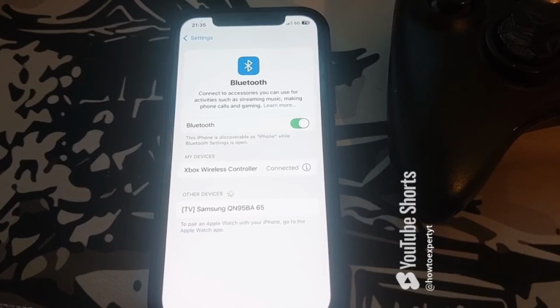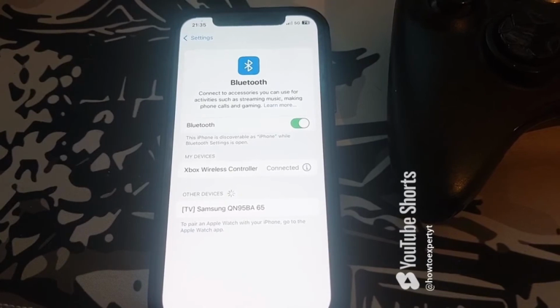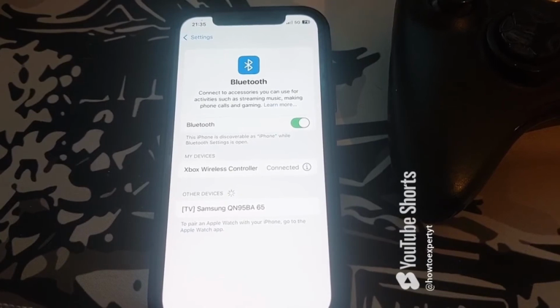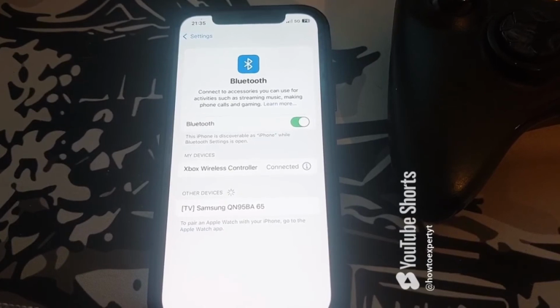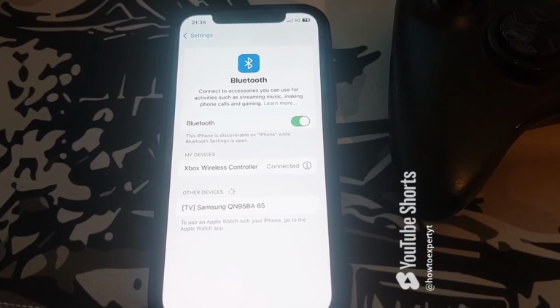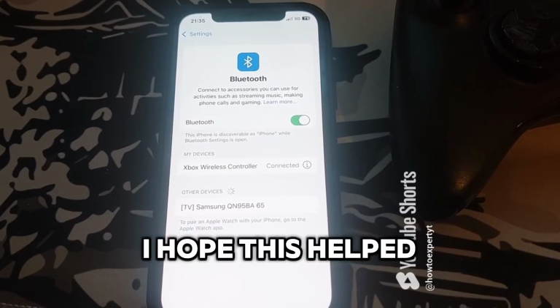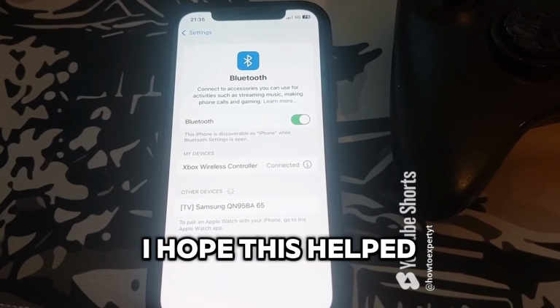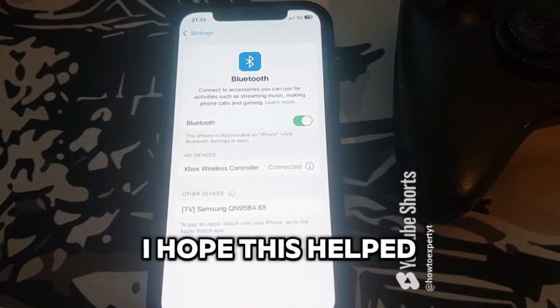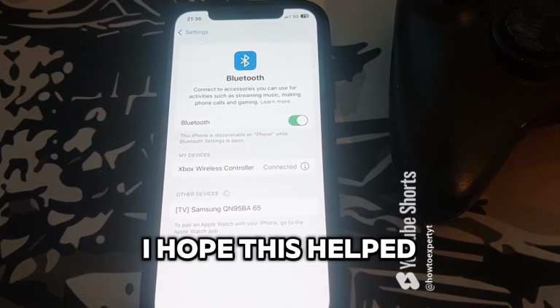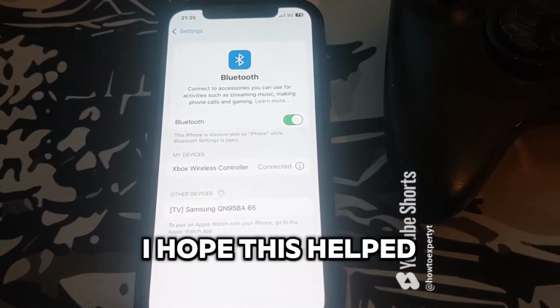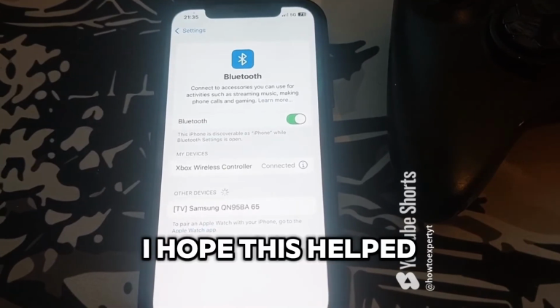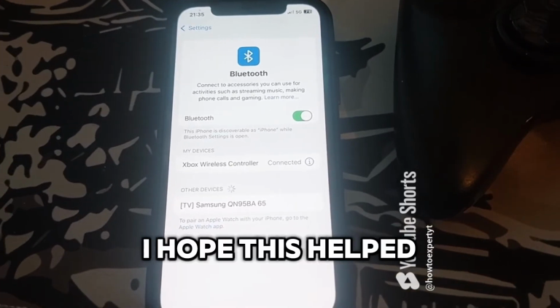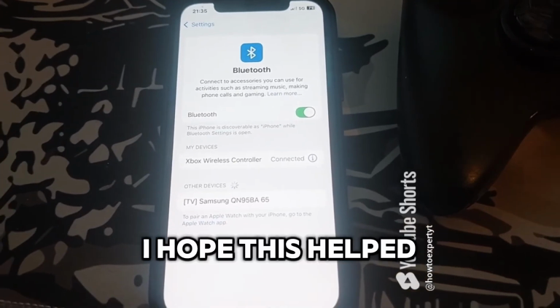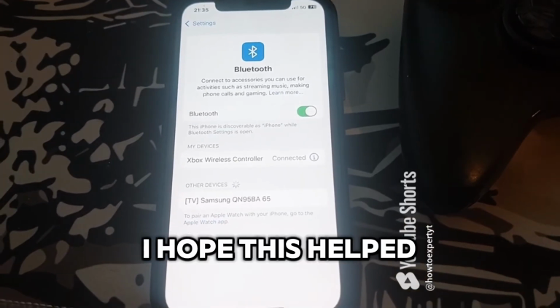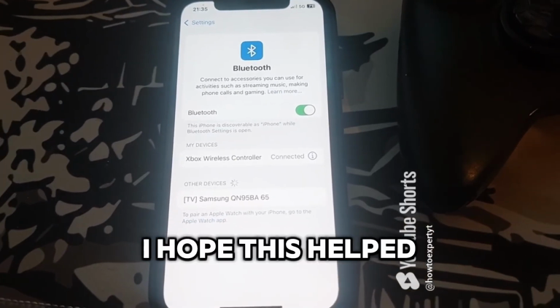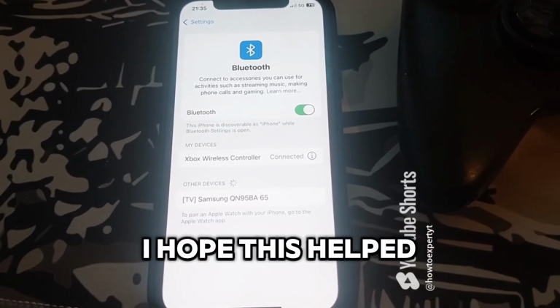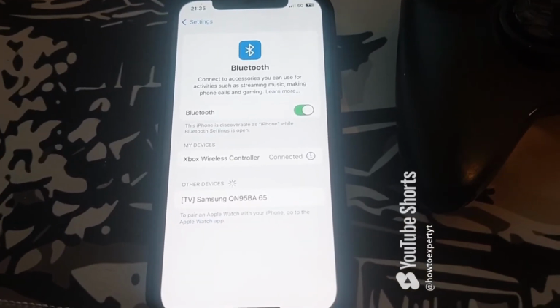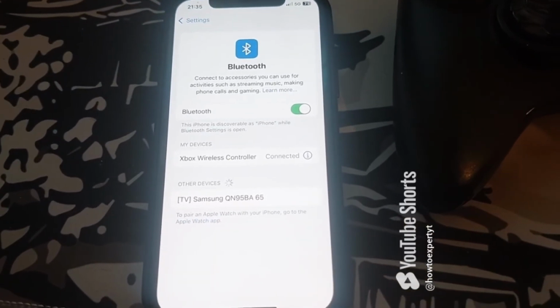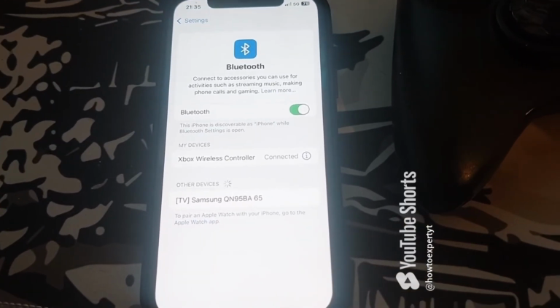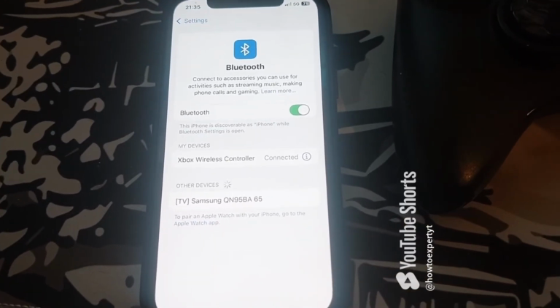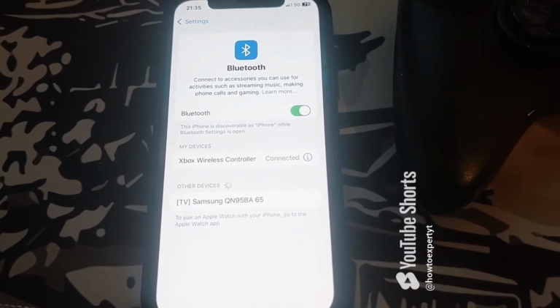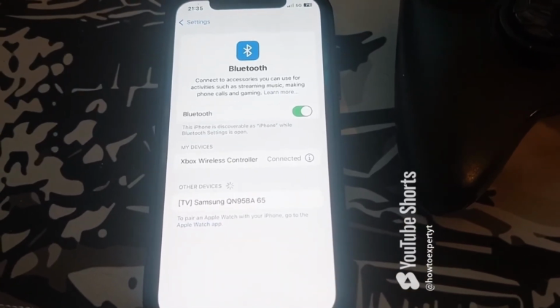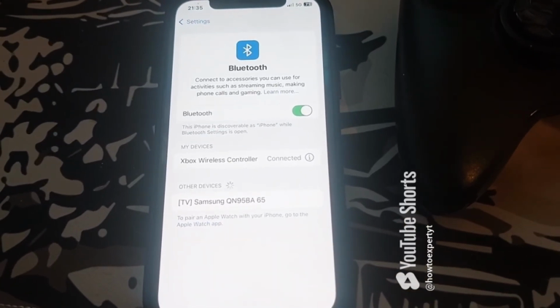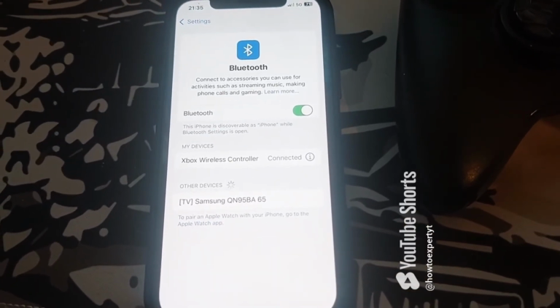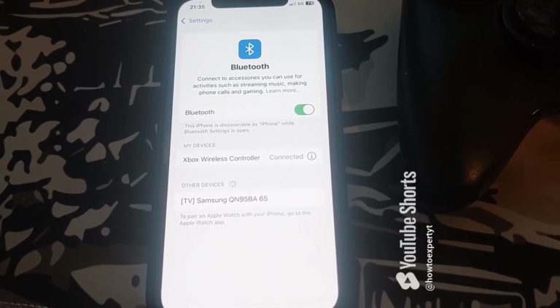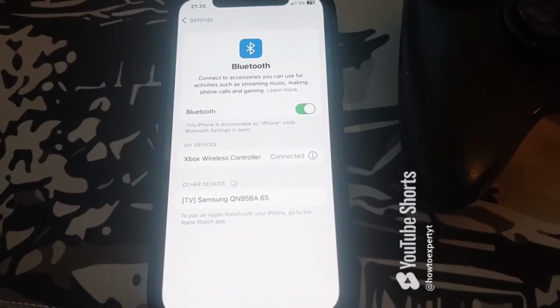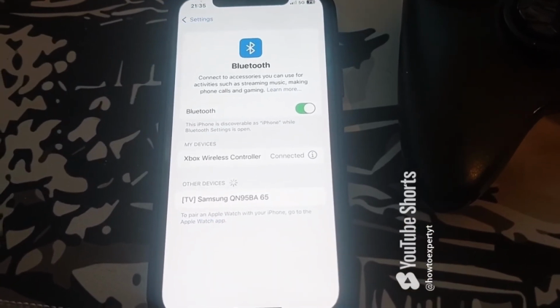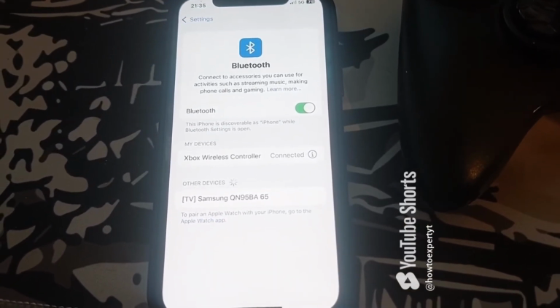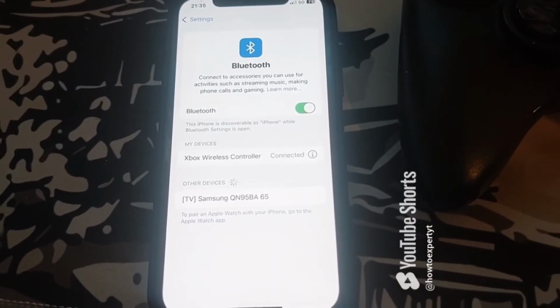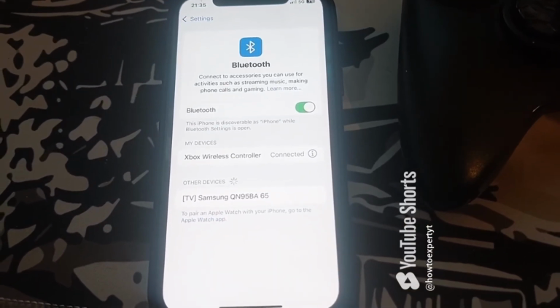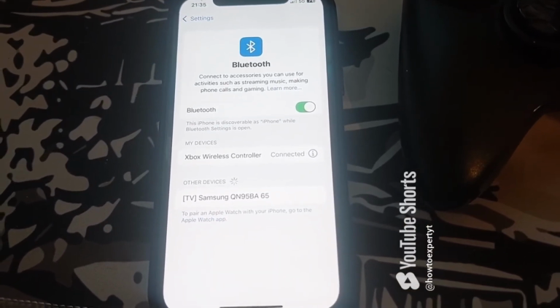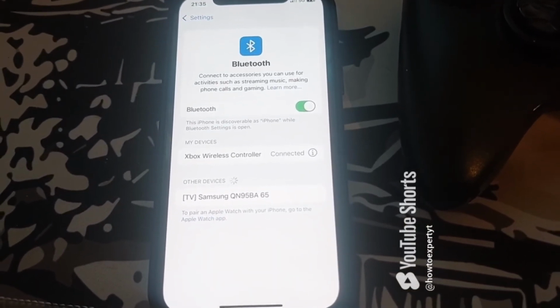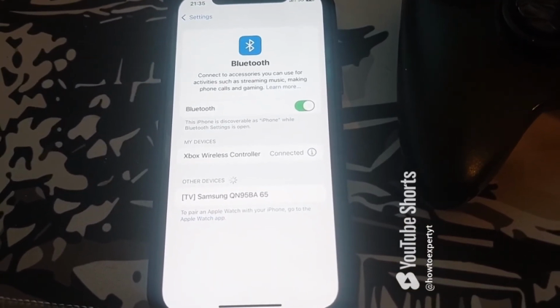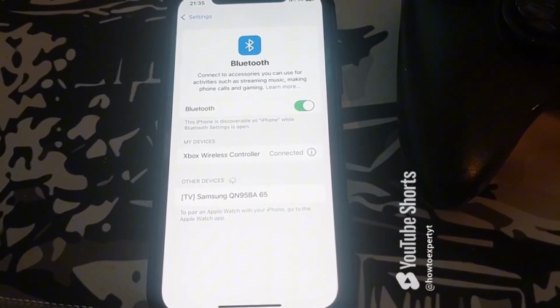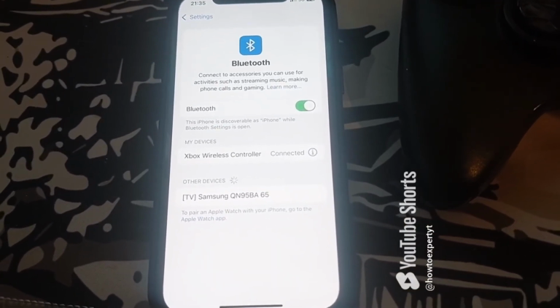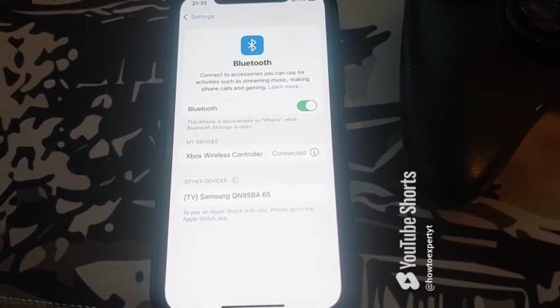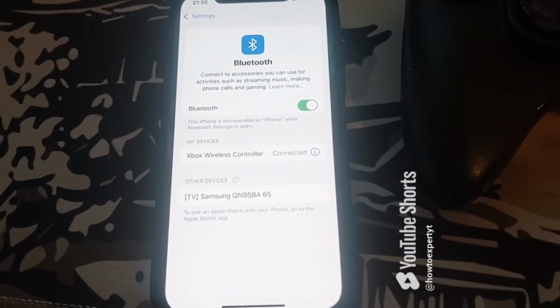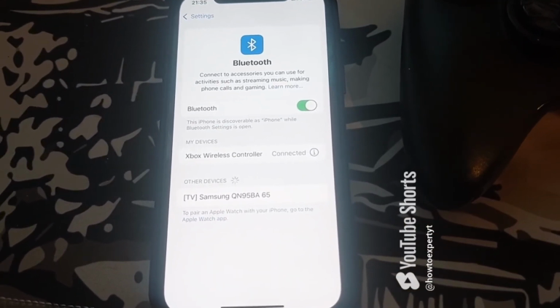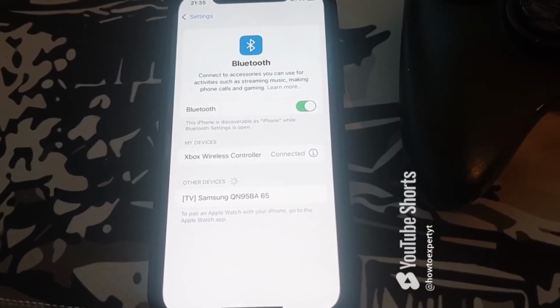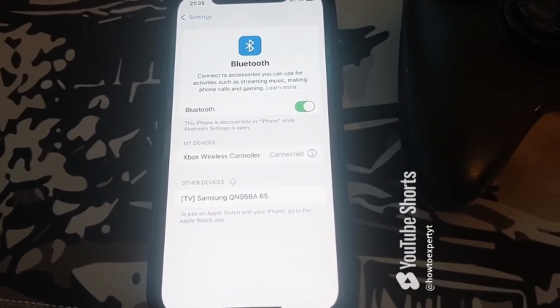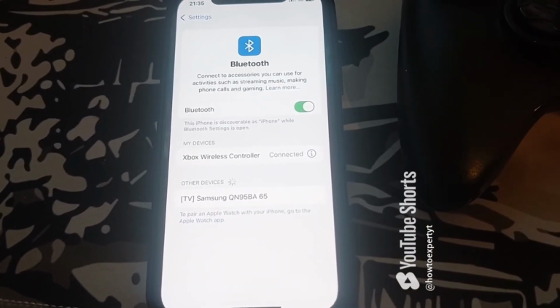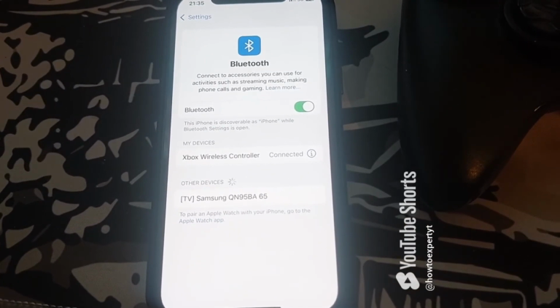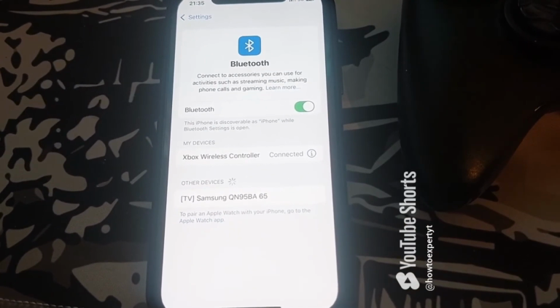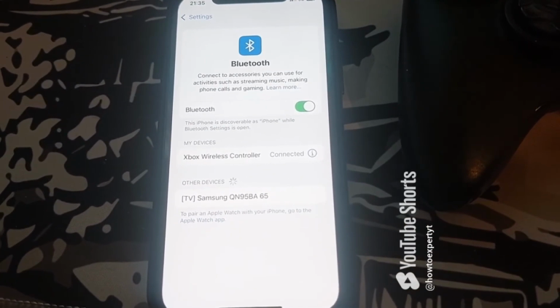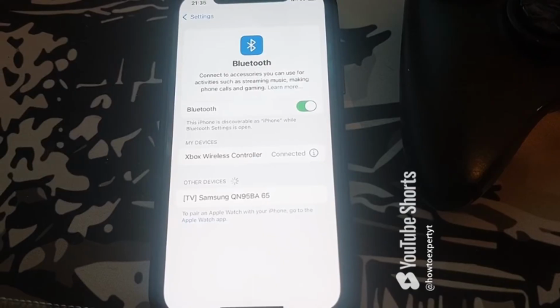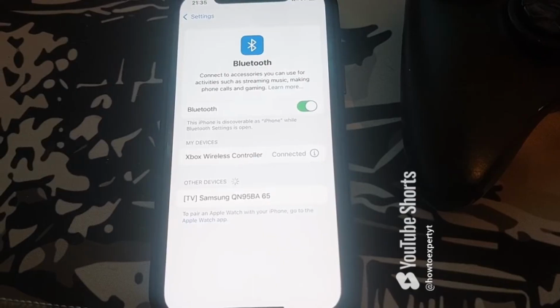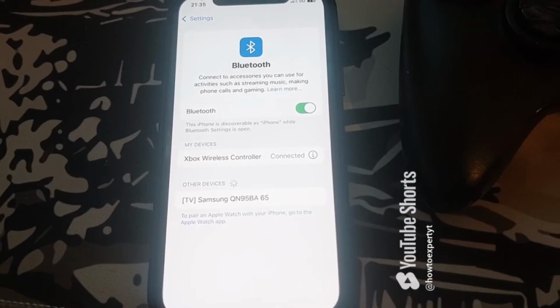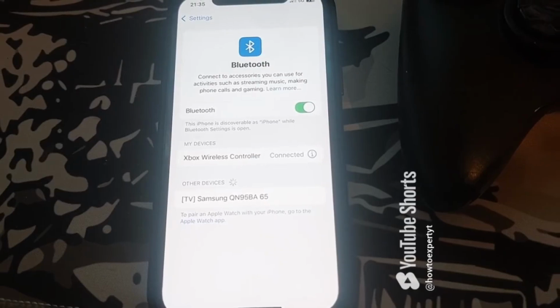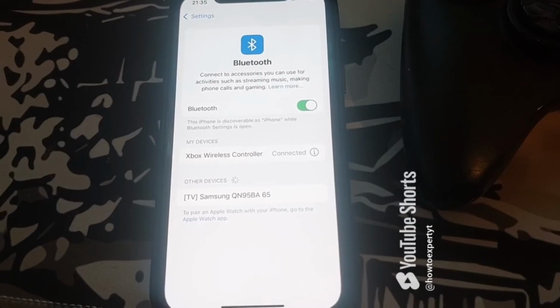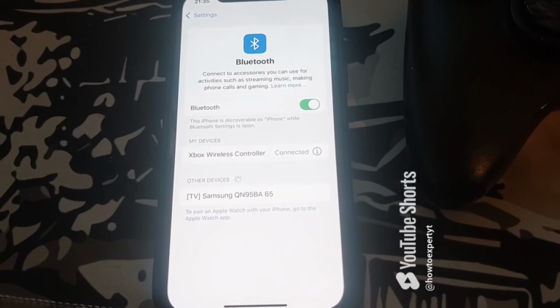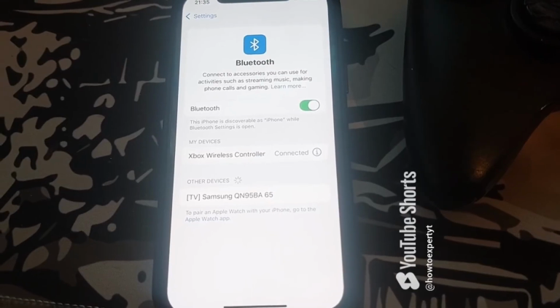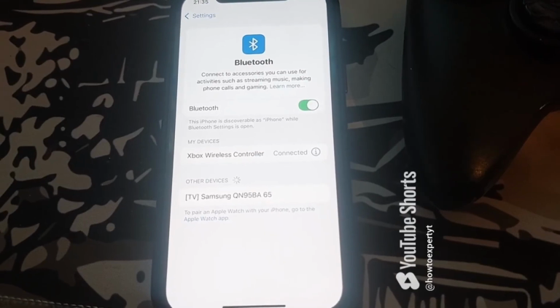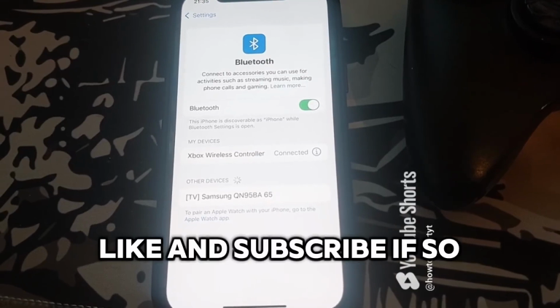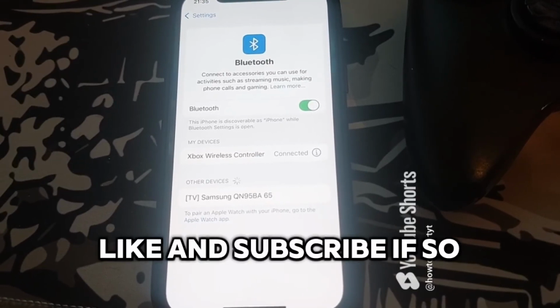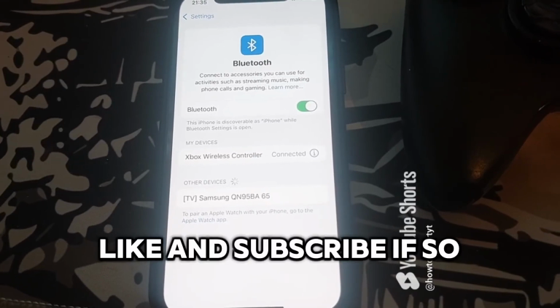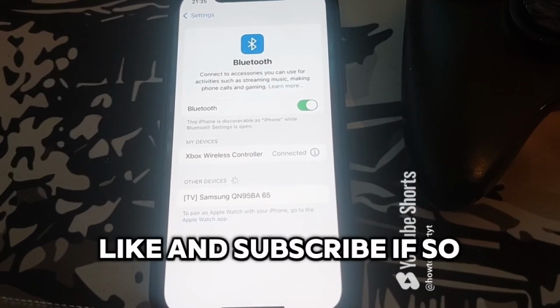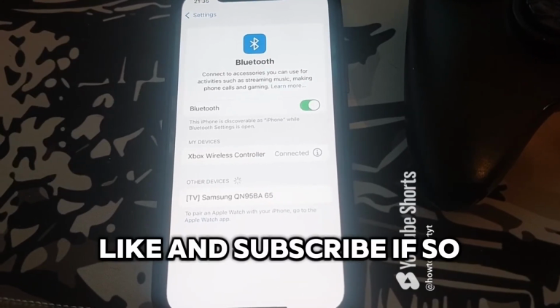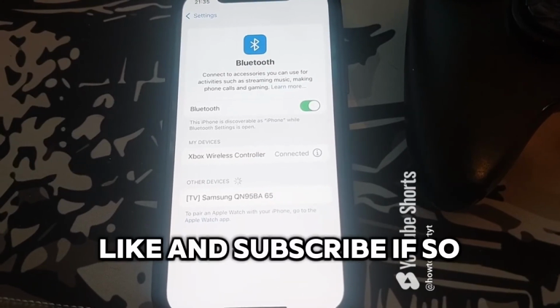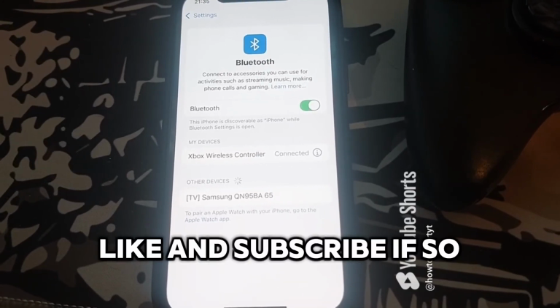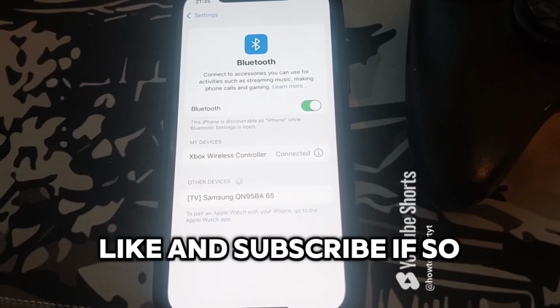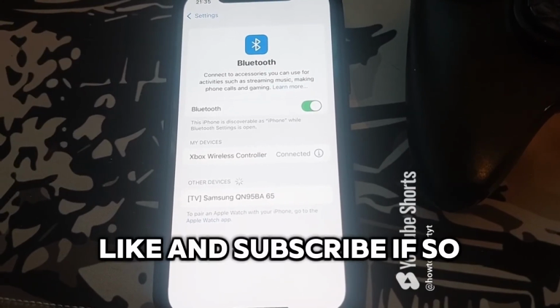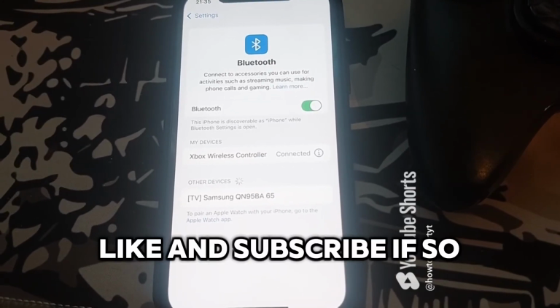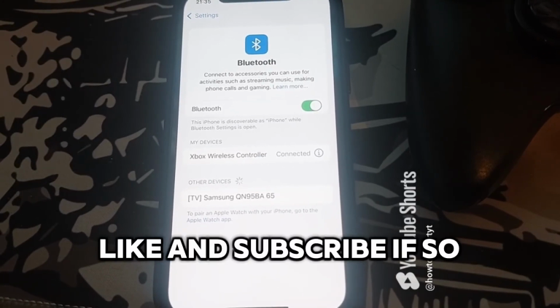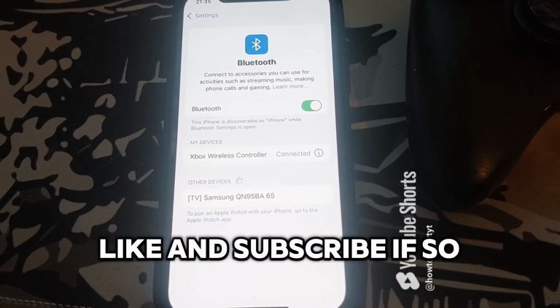I hope this helped. Like and subscribe if so.